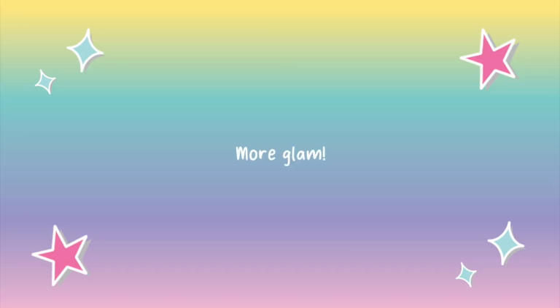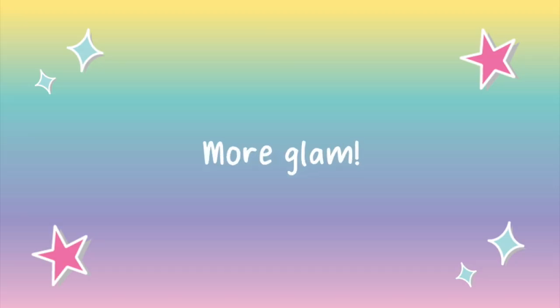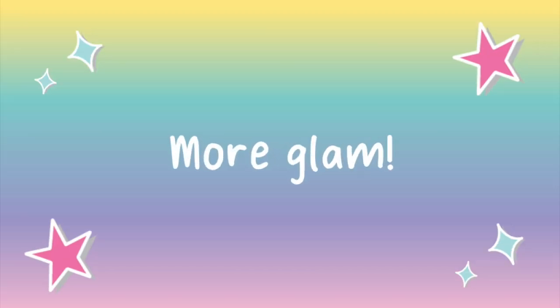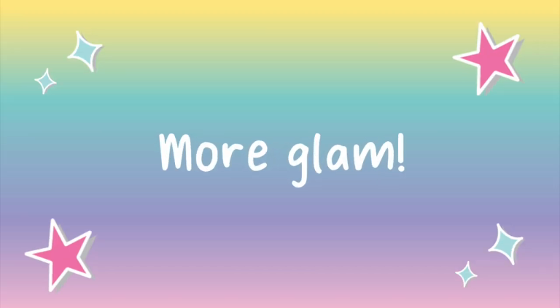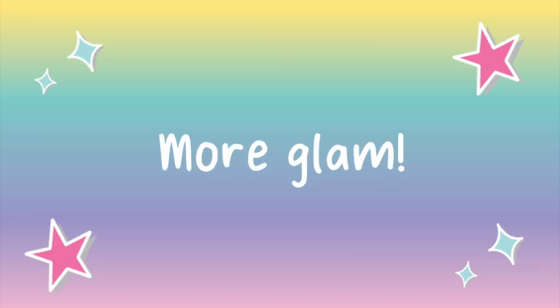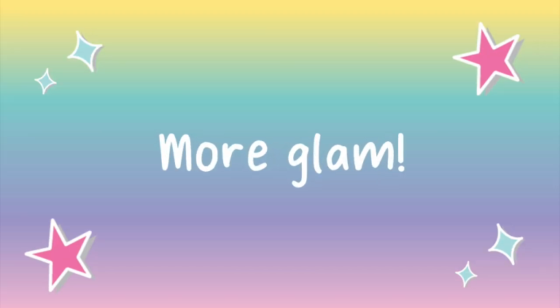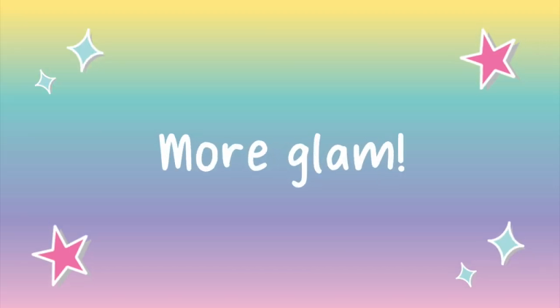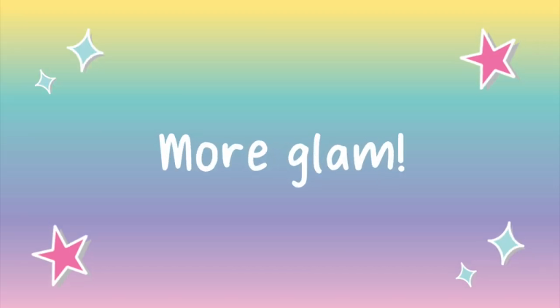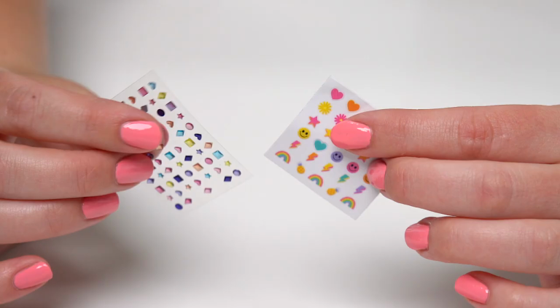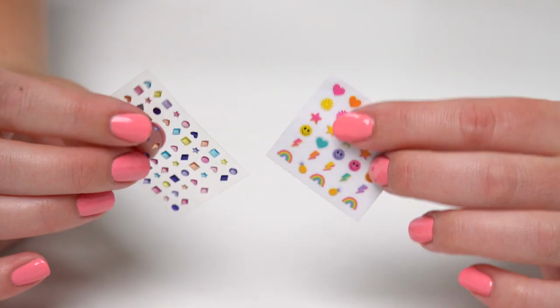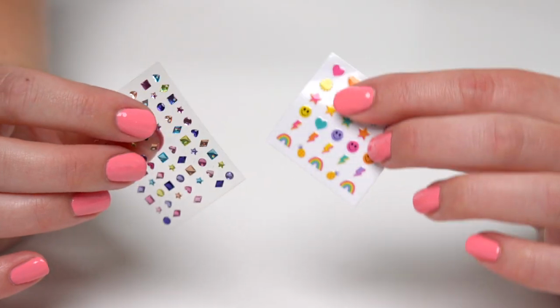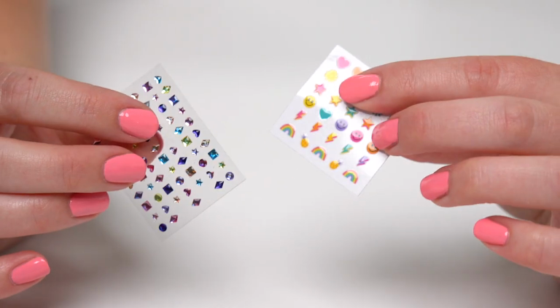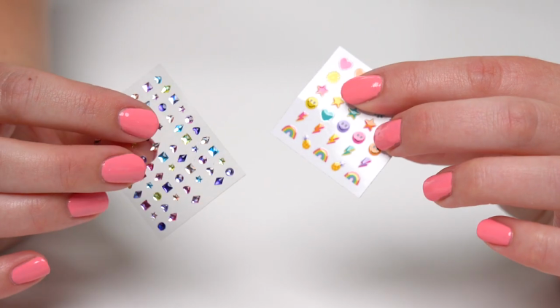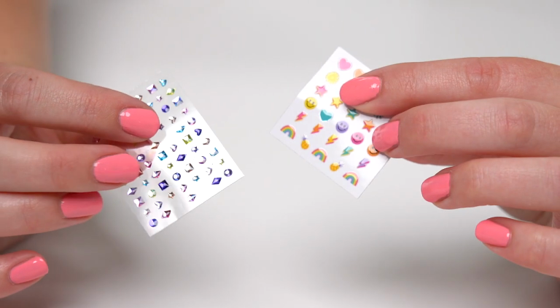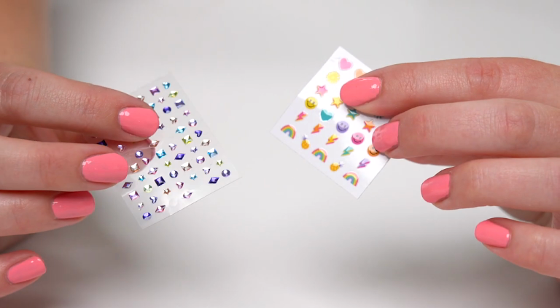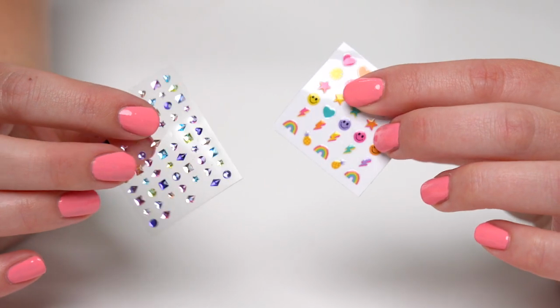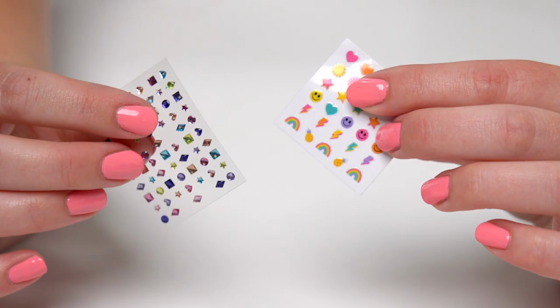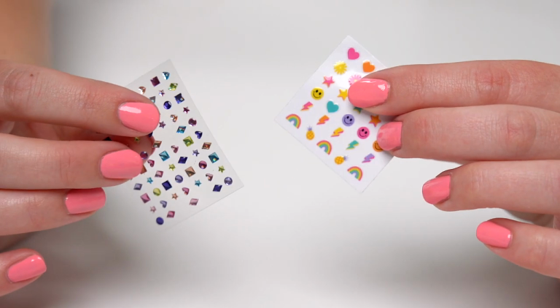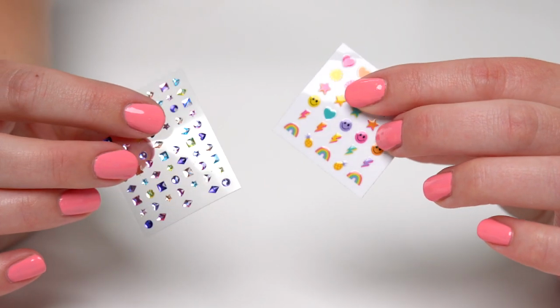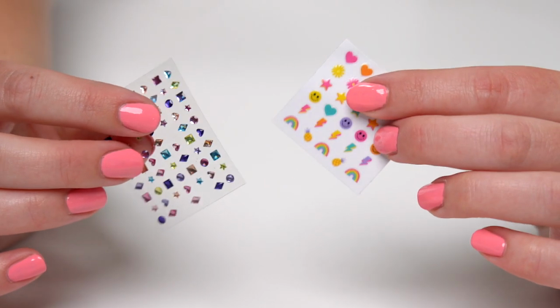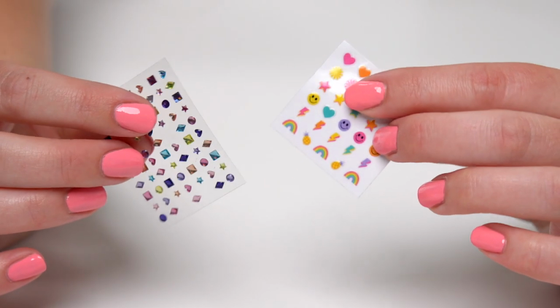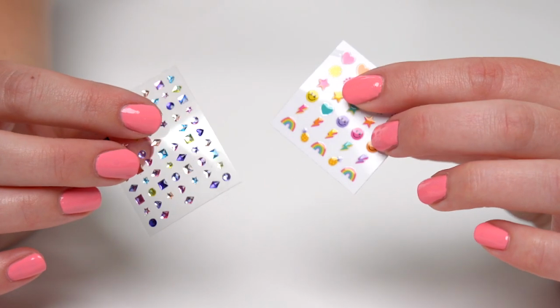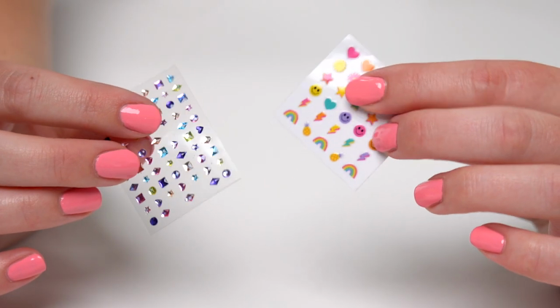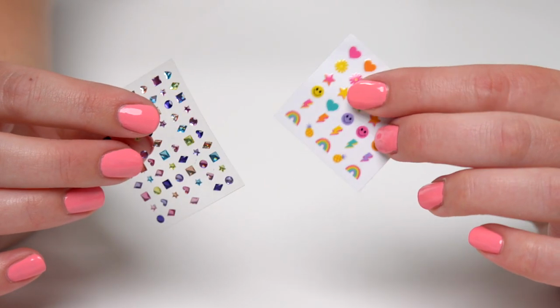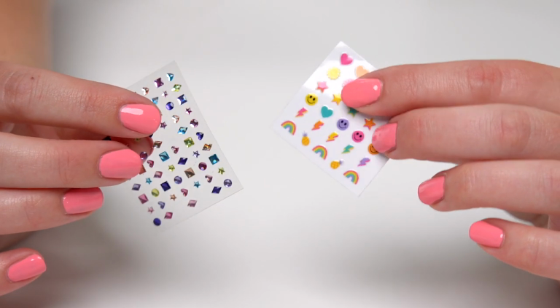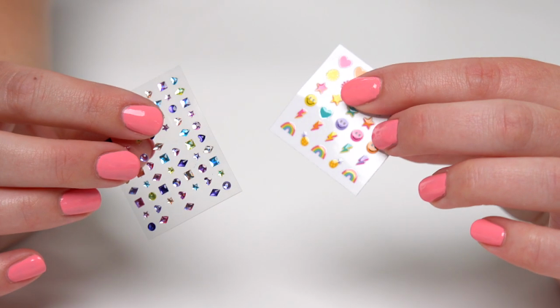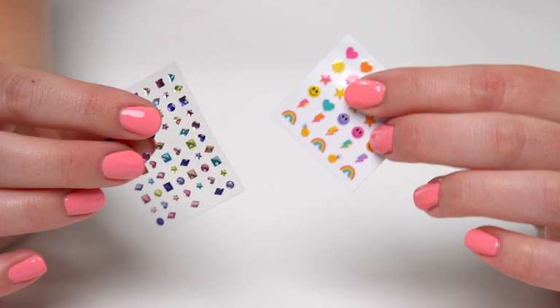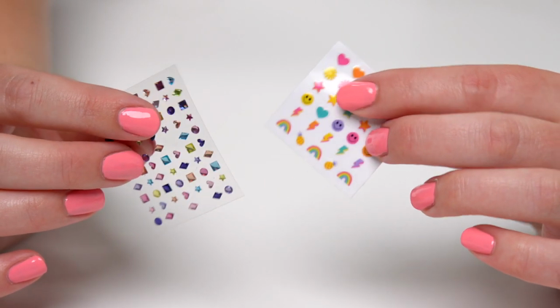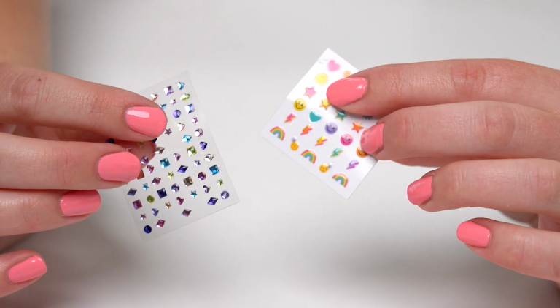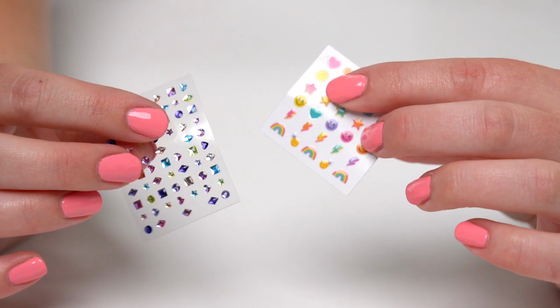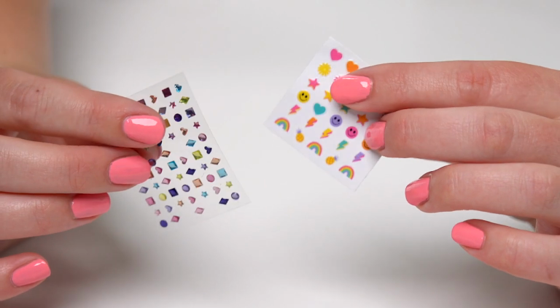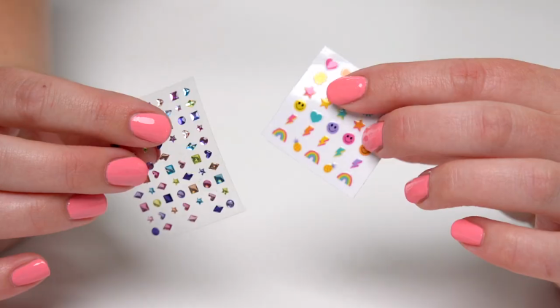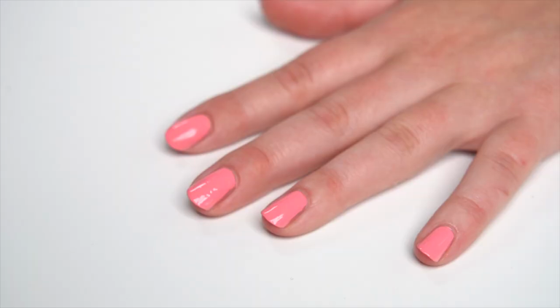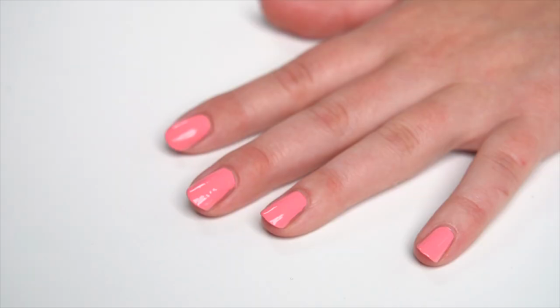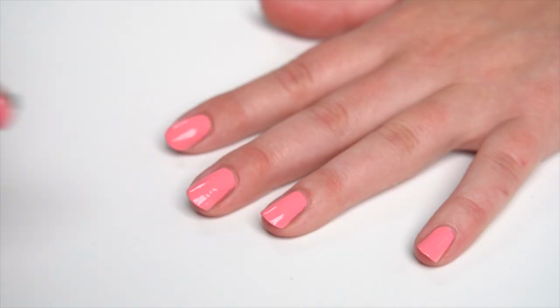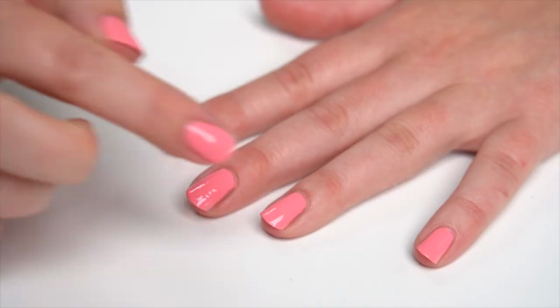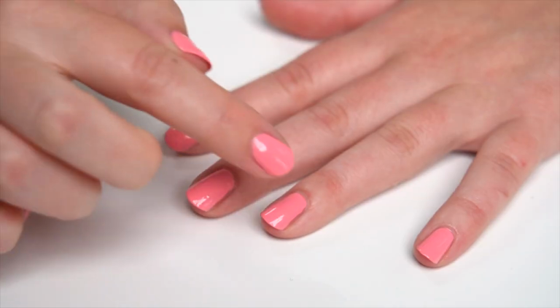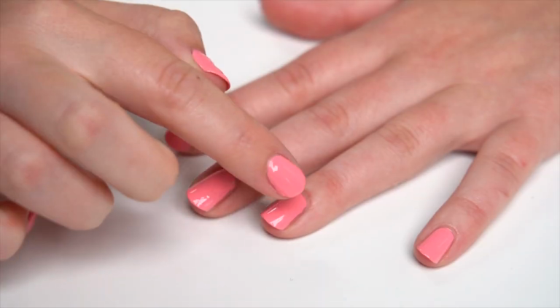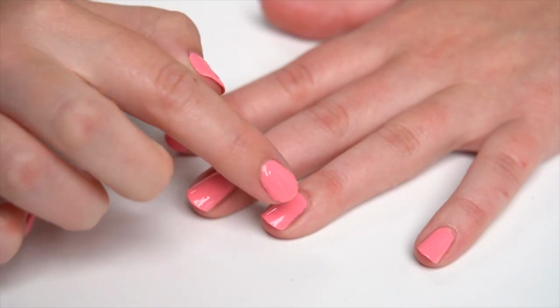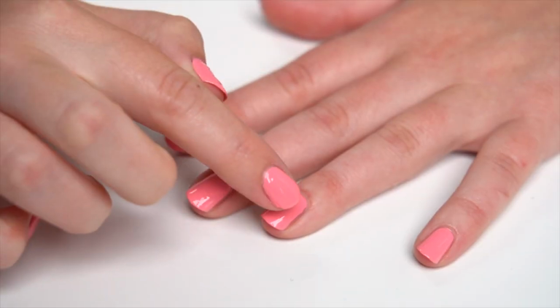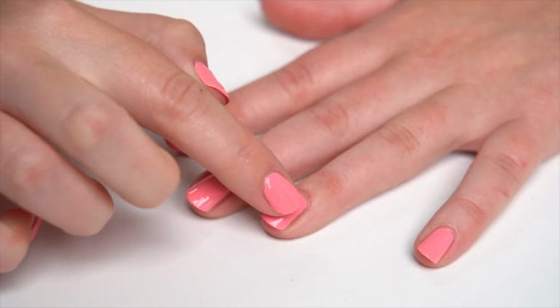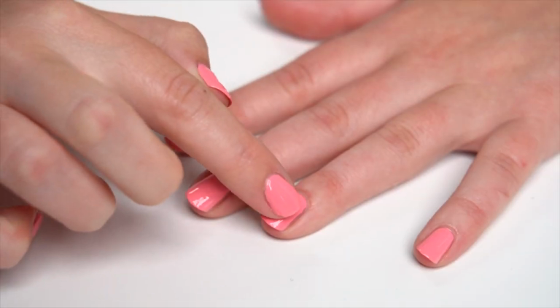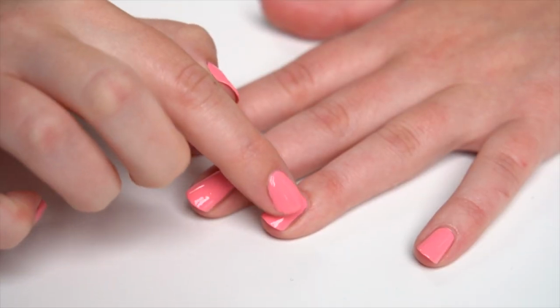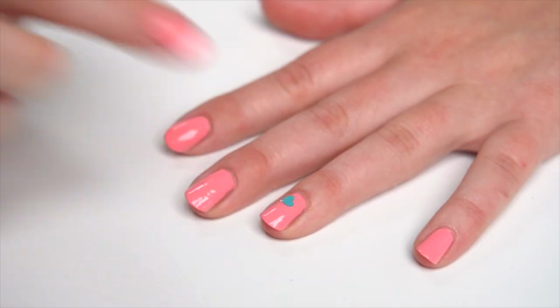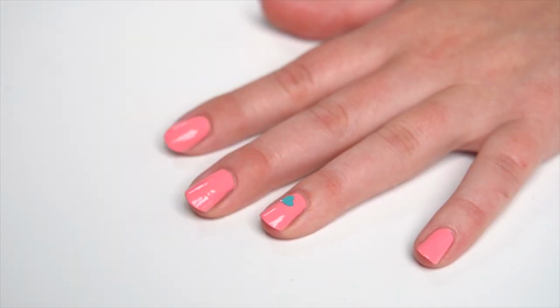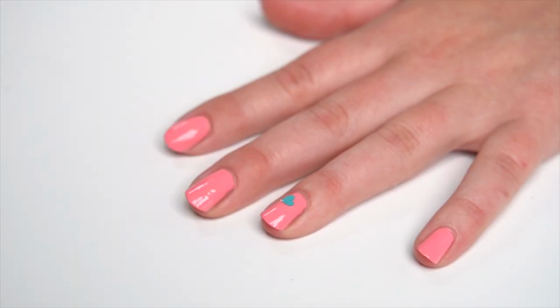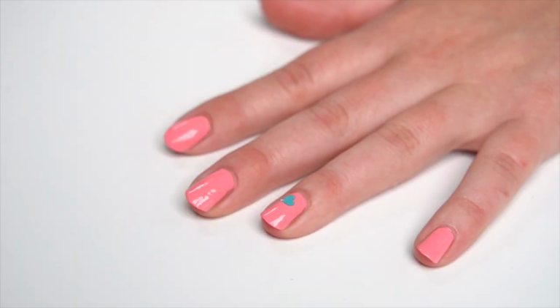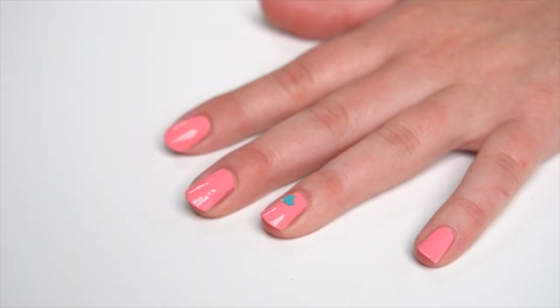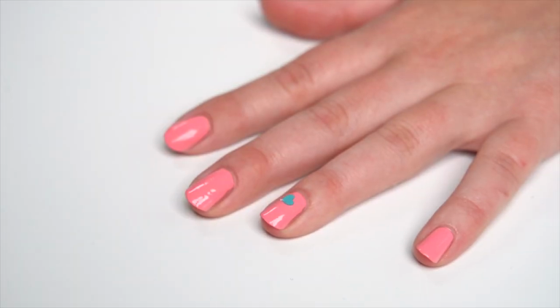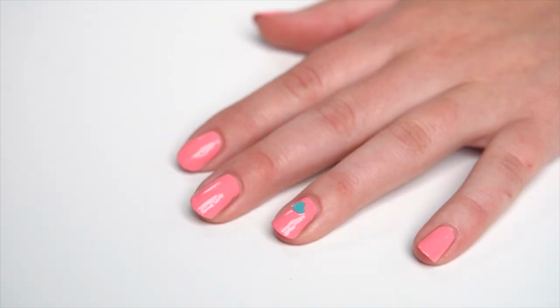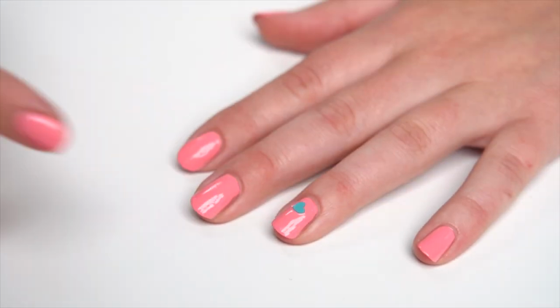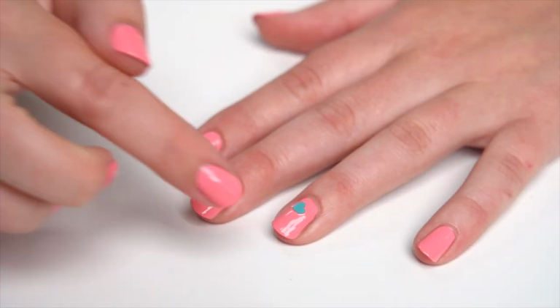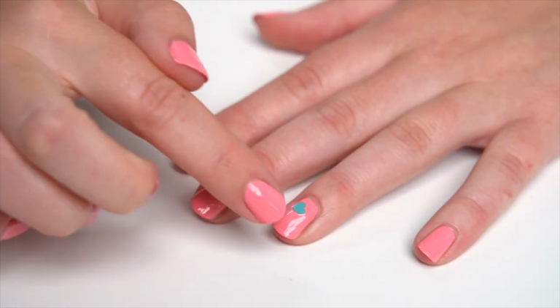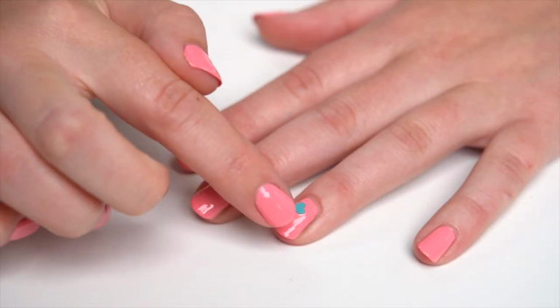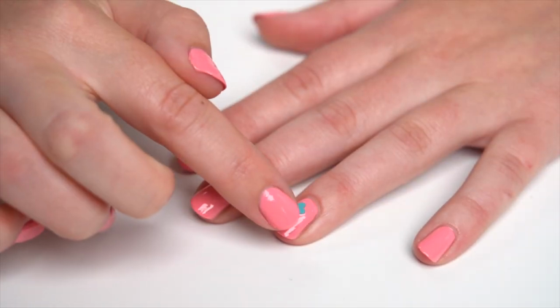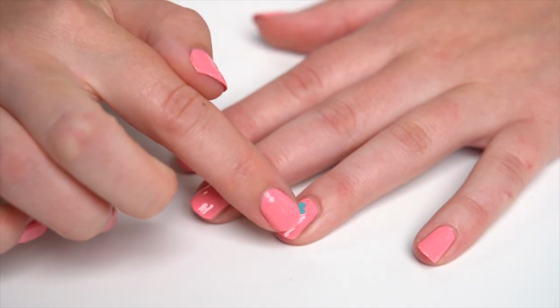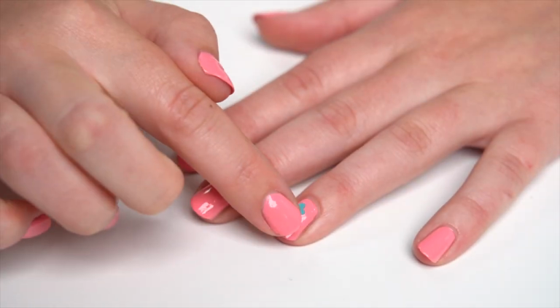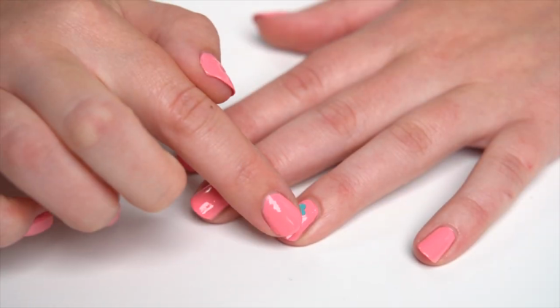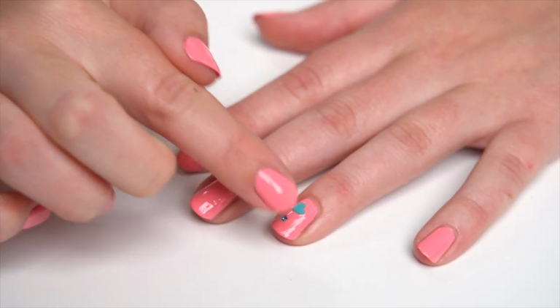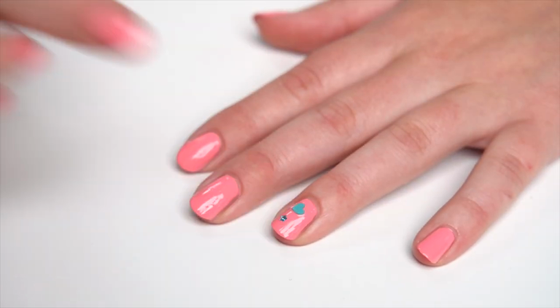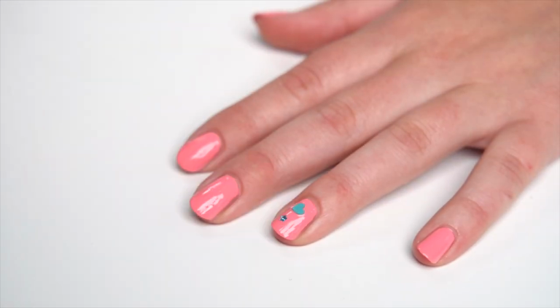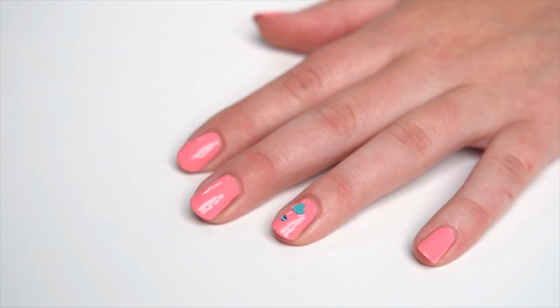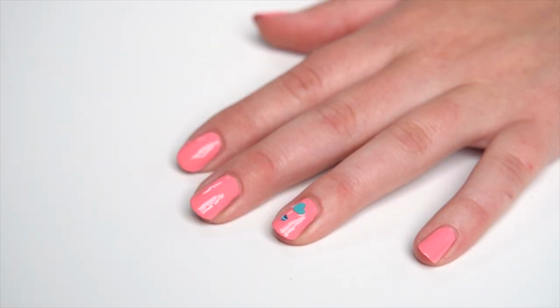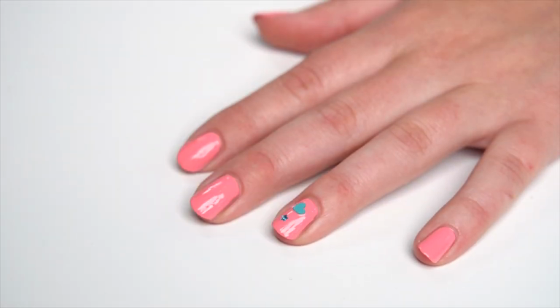But wait! You can glam them up even more with Style Squad cute nail stickers and gems! Just peel one off and press it on your nail.